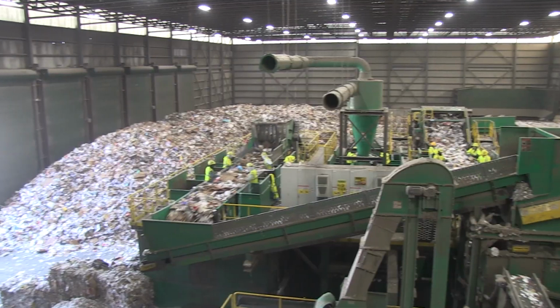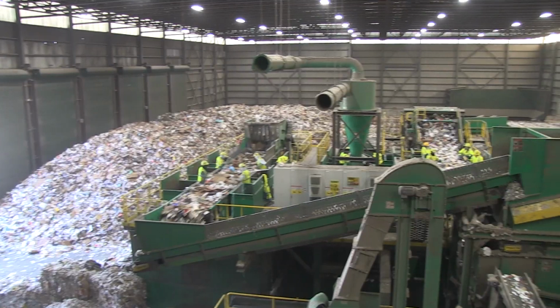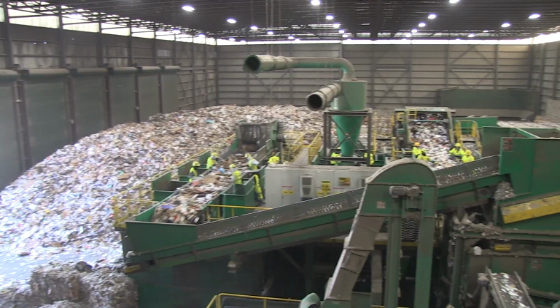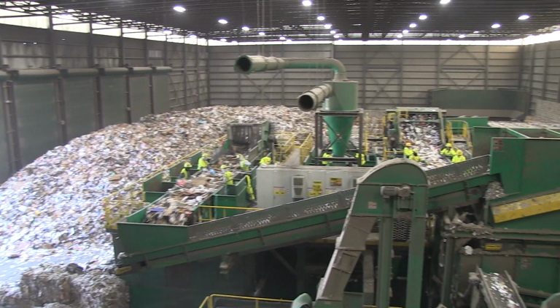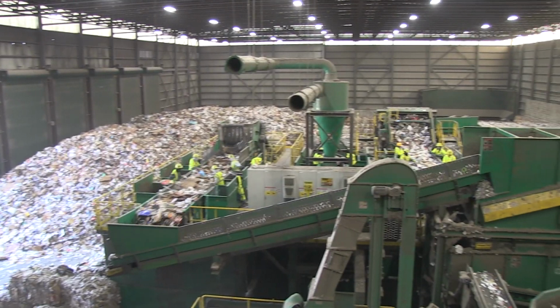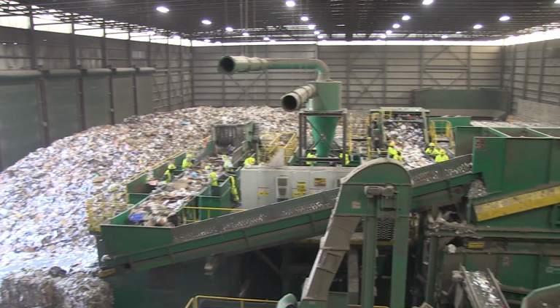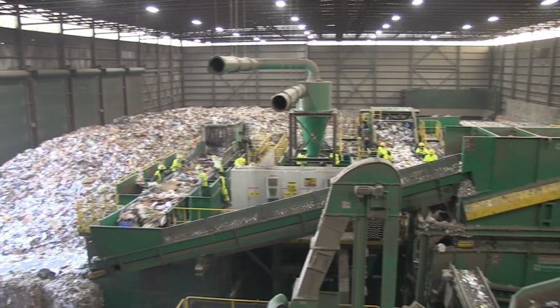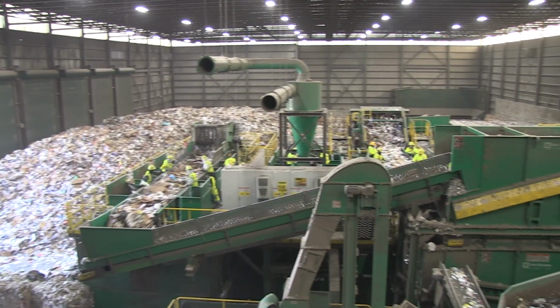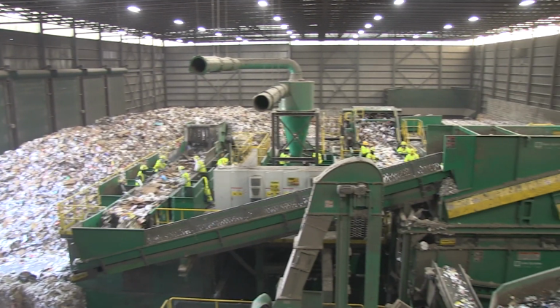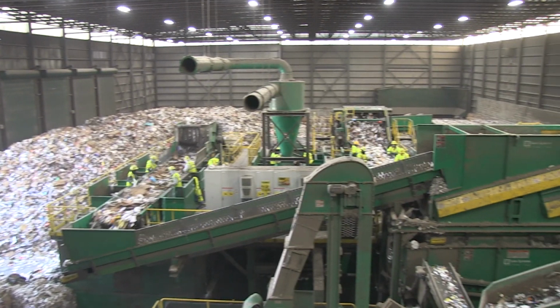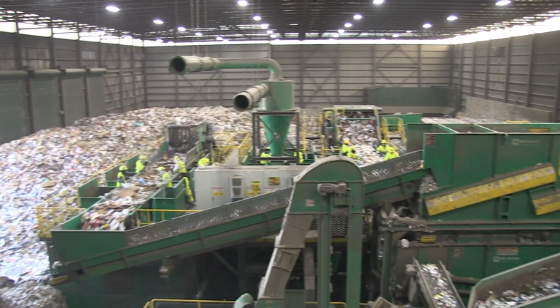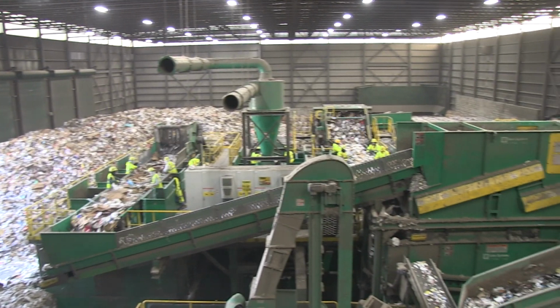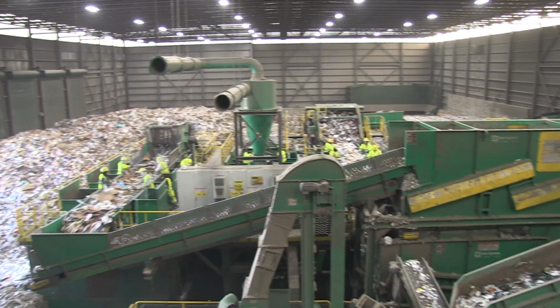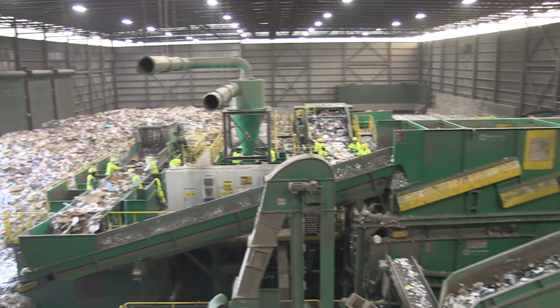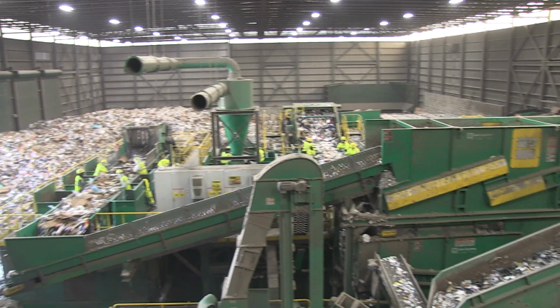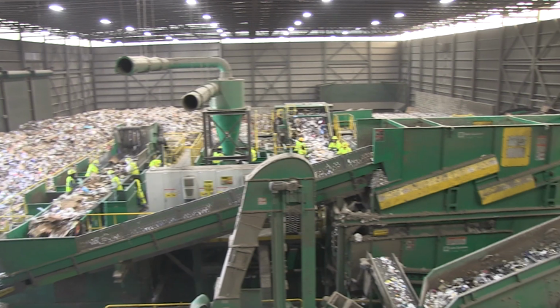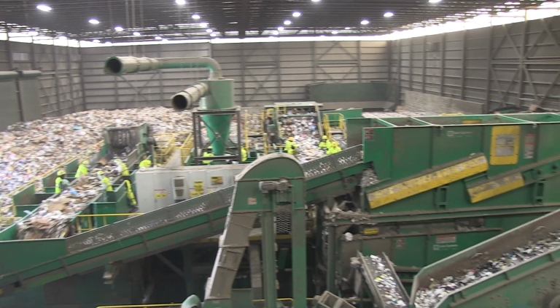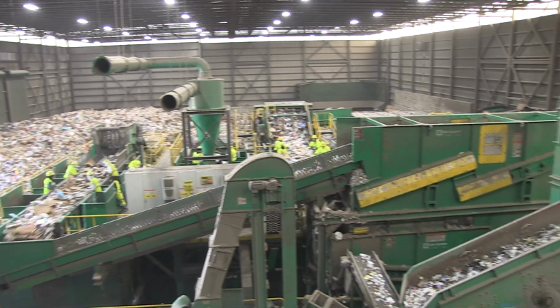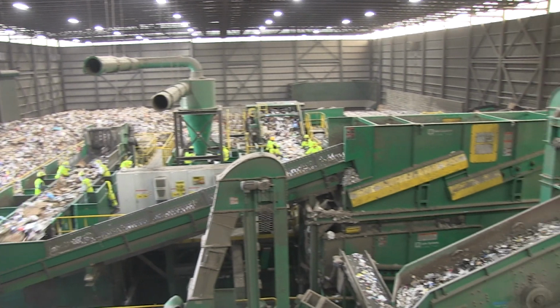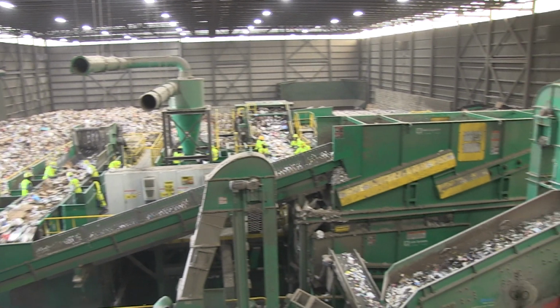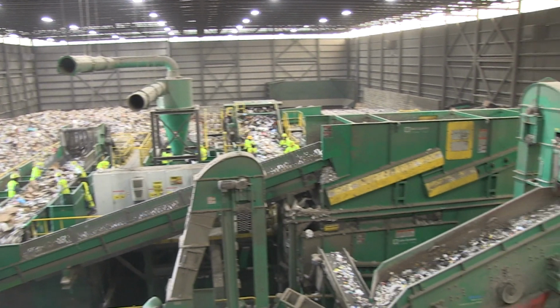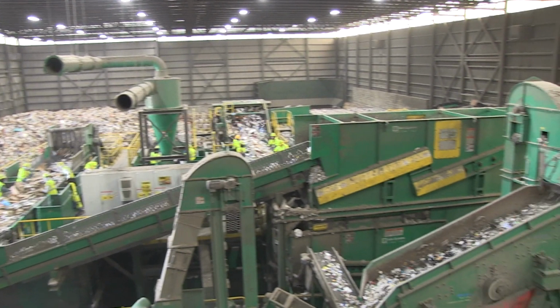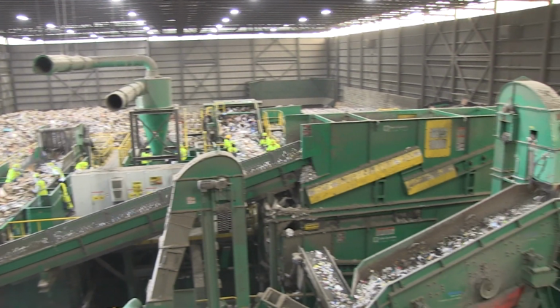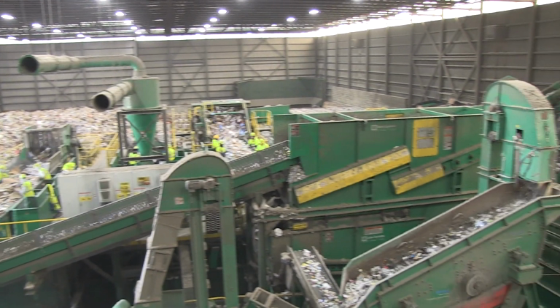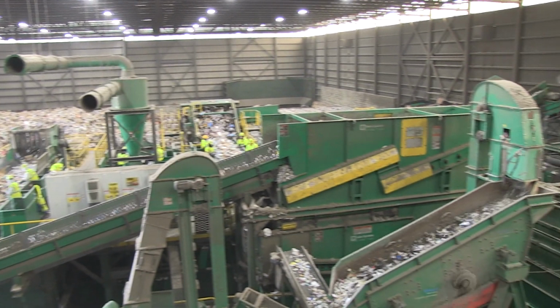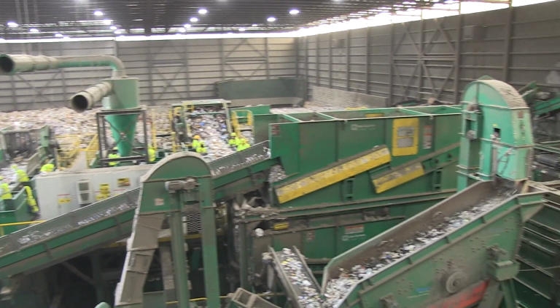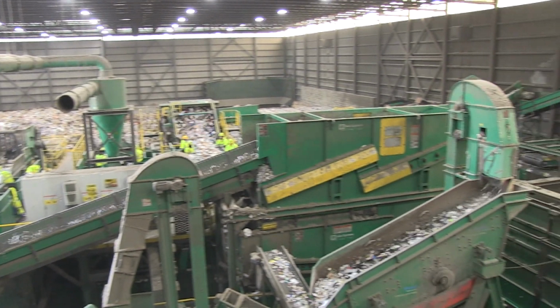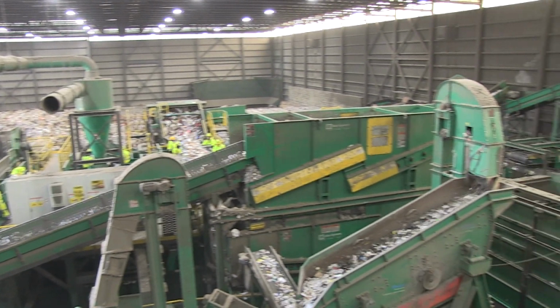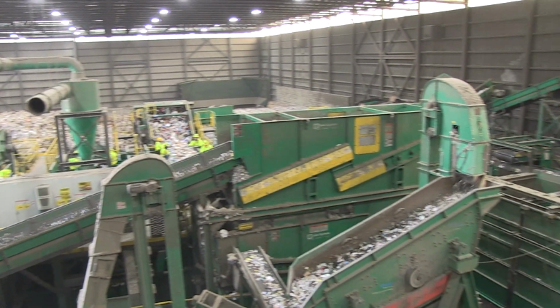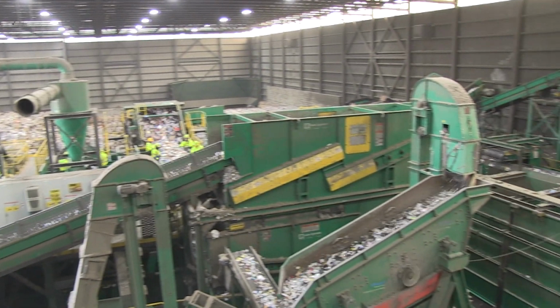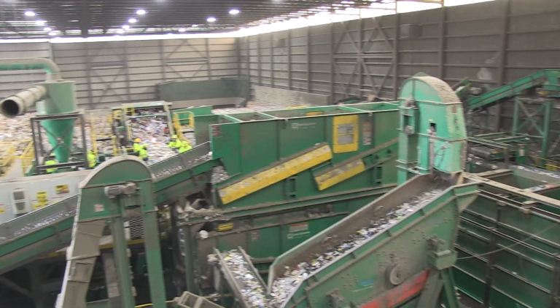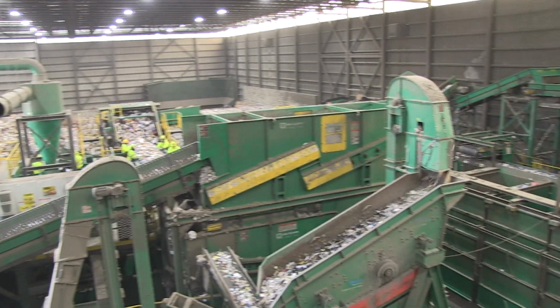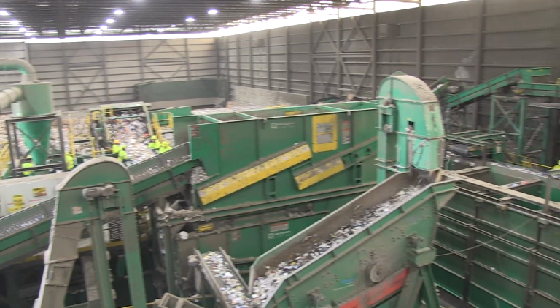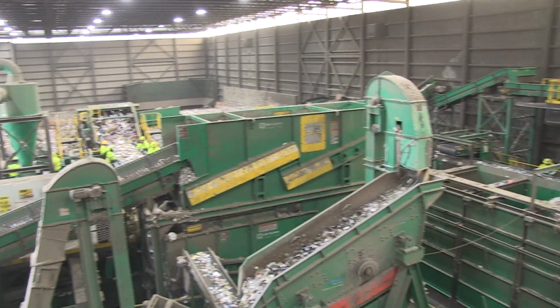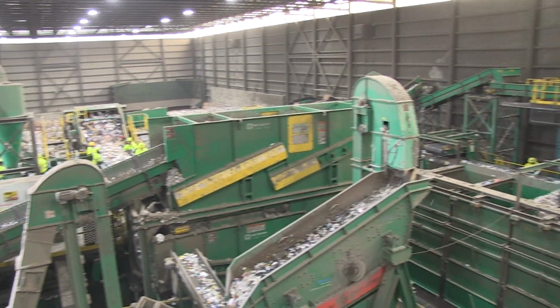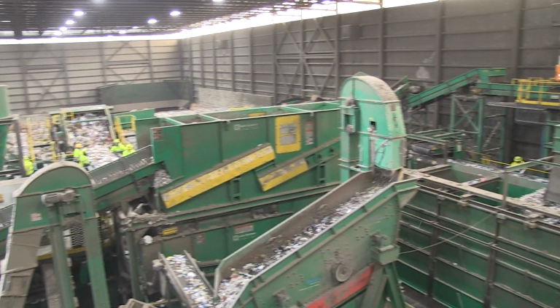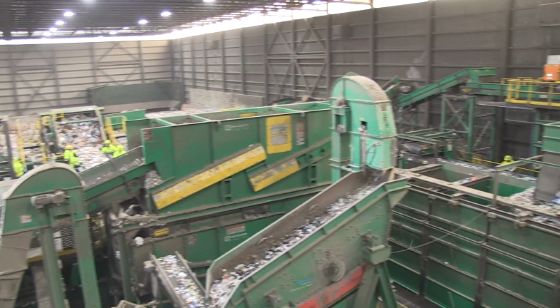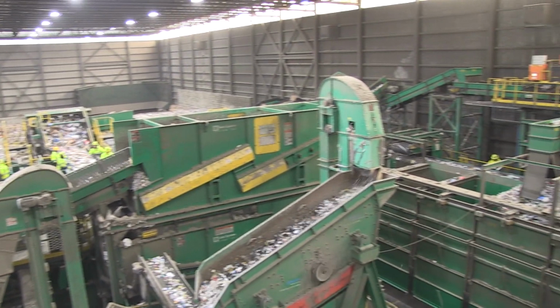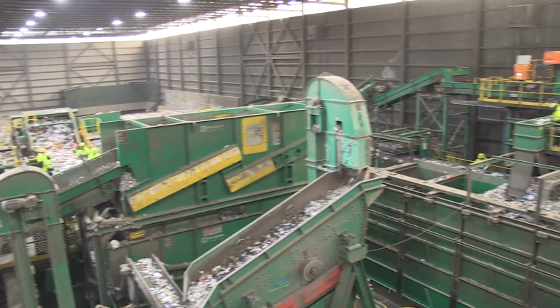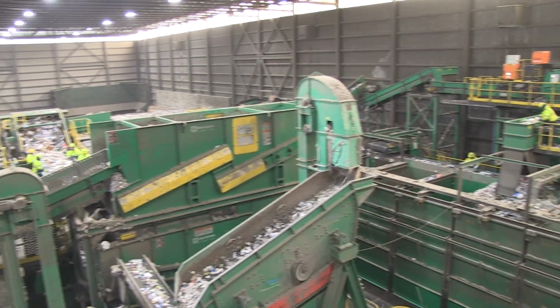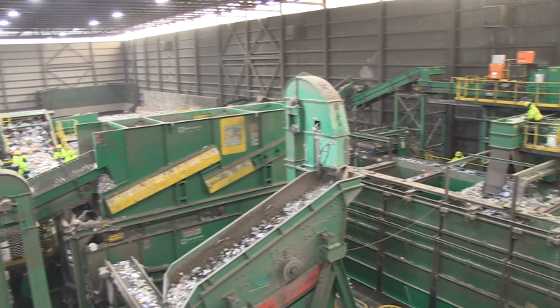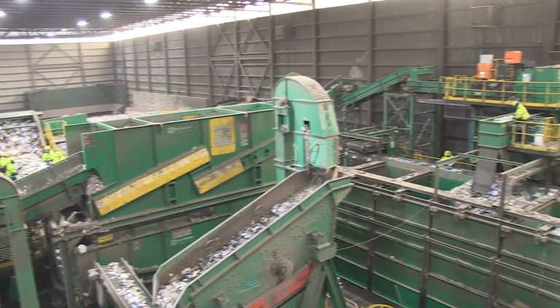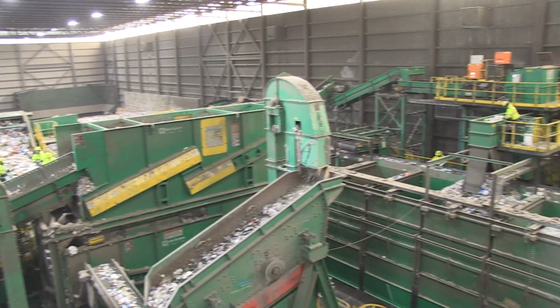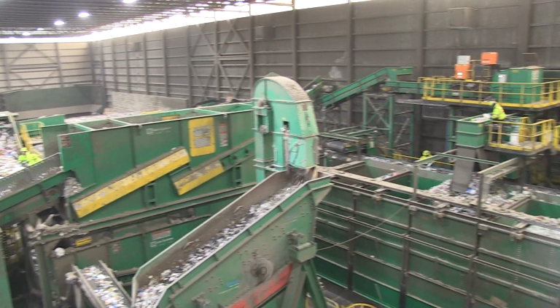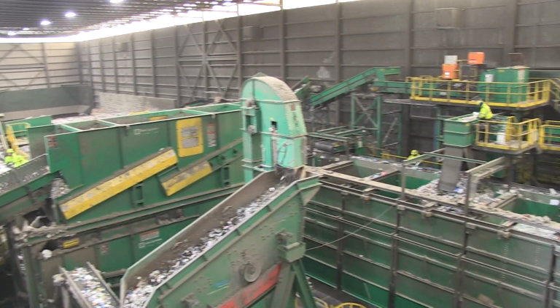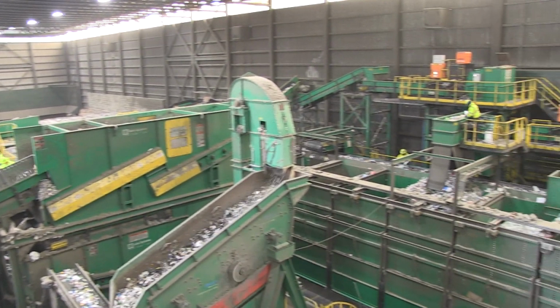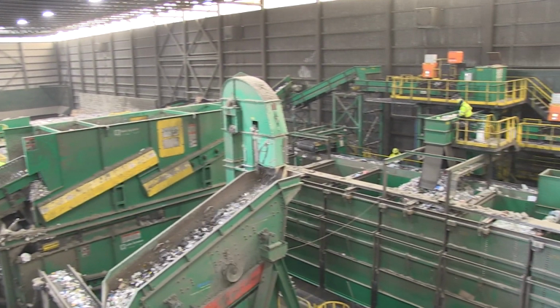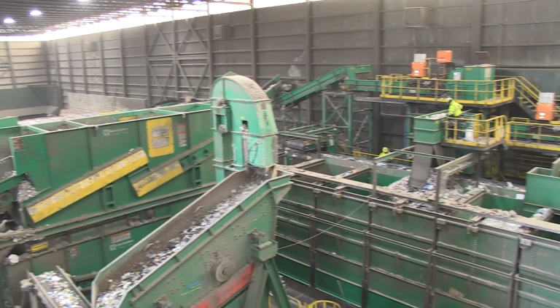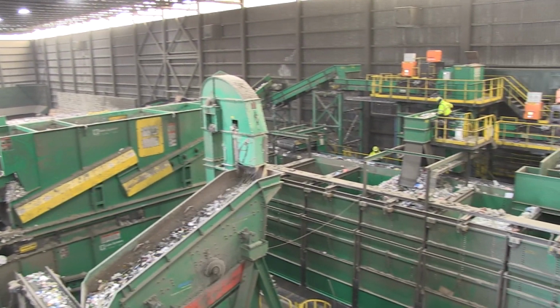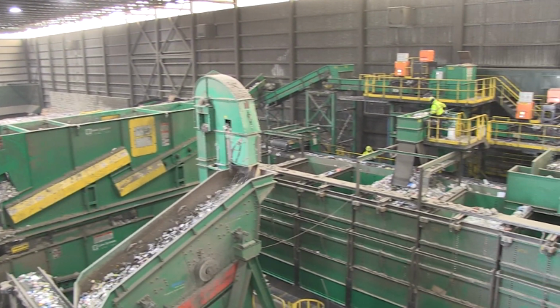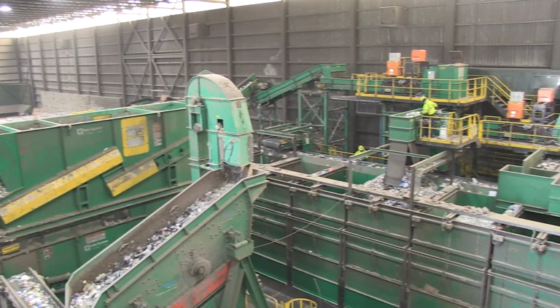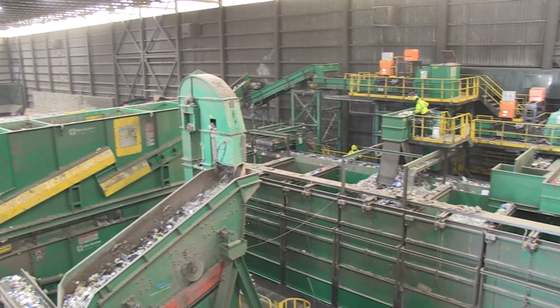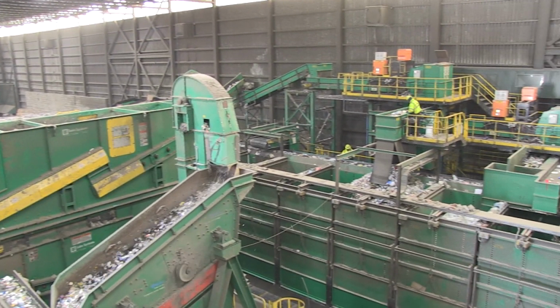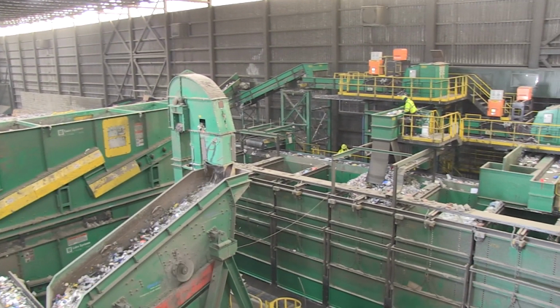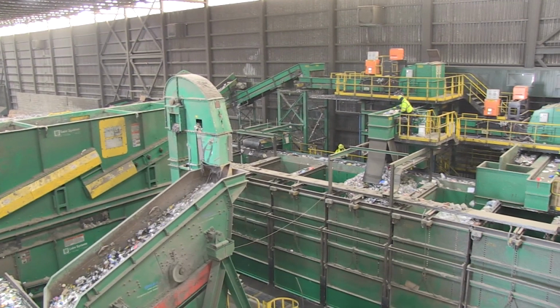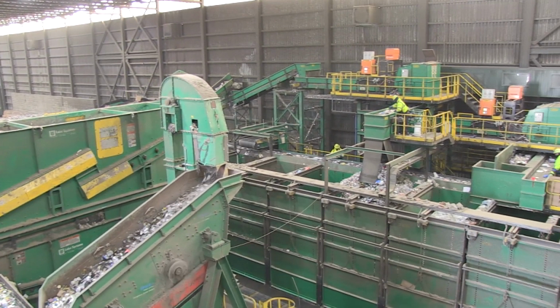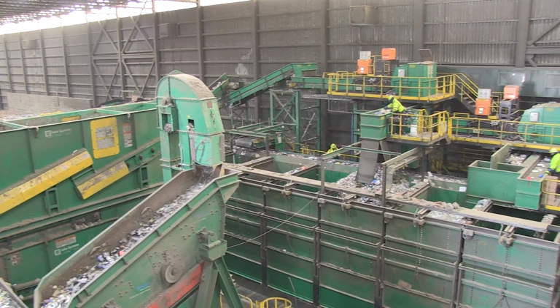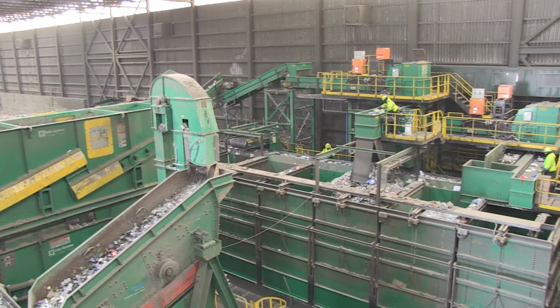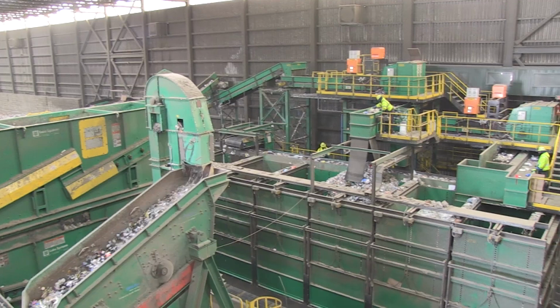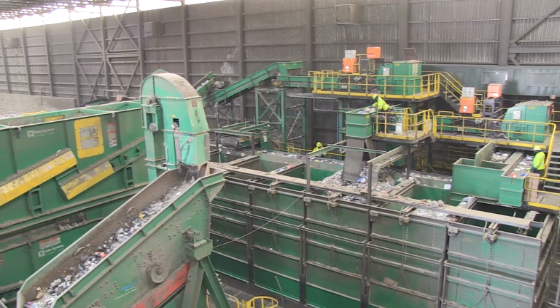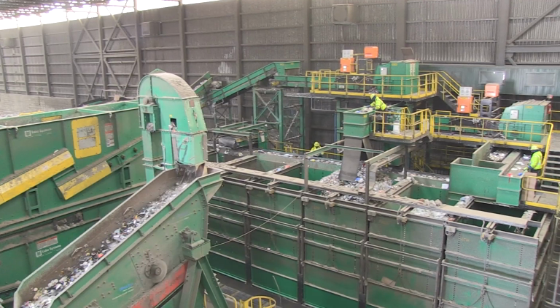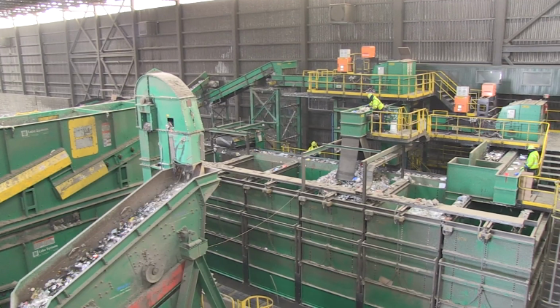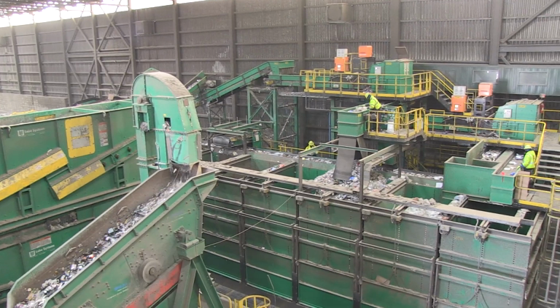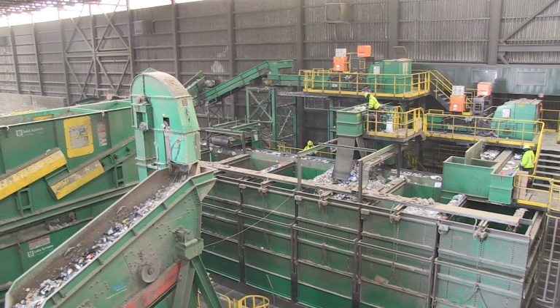So we have the cardboard, glass, and paper all taken out. Now we just need our metals and our plastics, and that's when we go to this other side of the machinery.